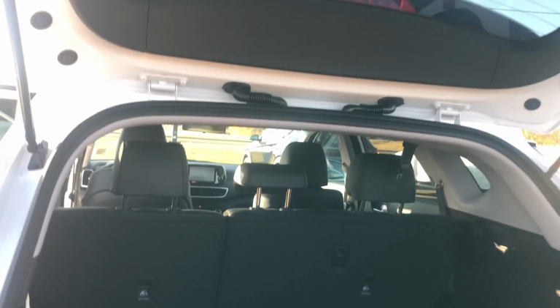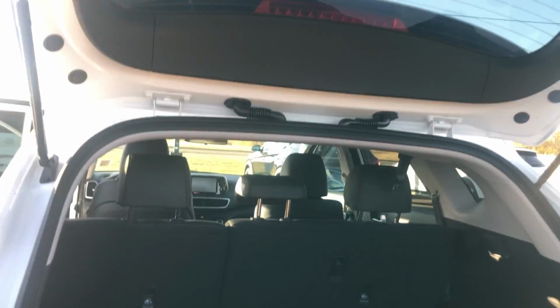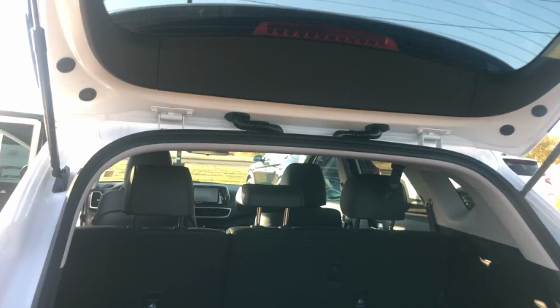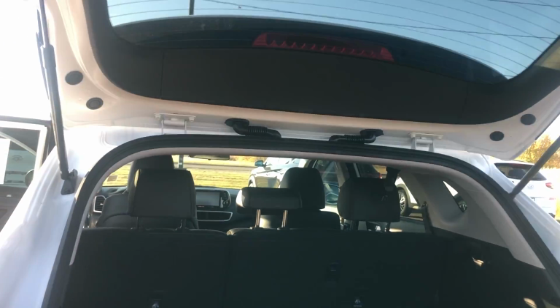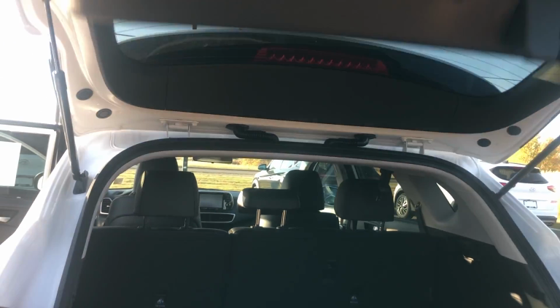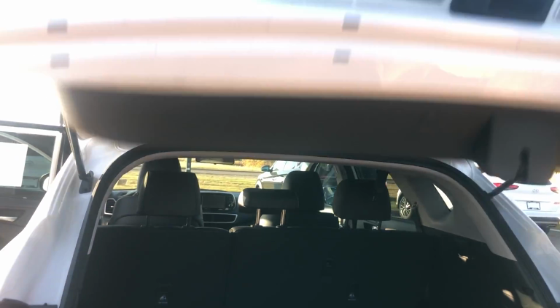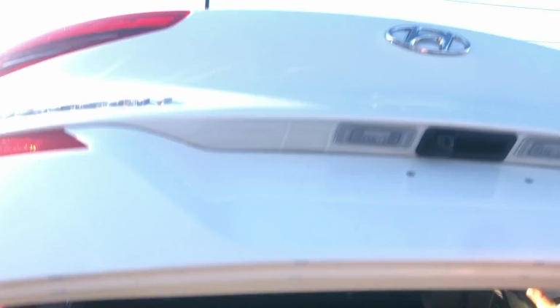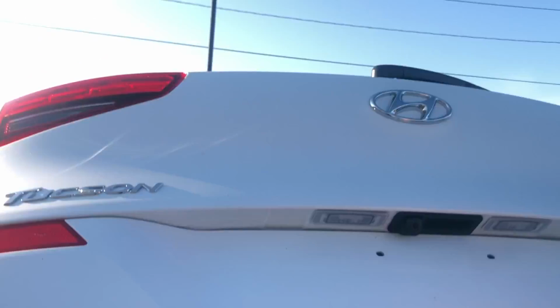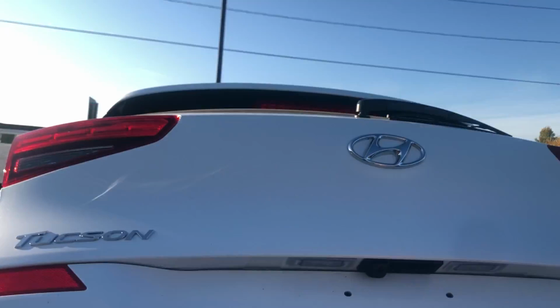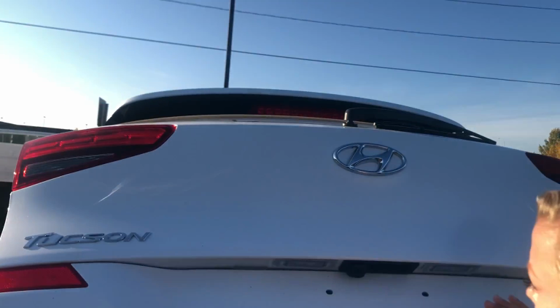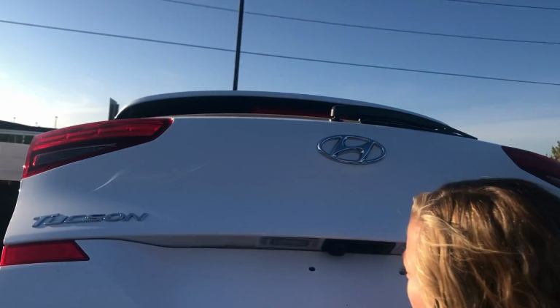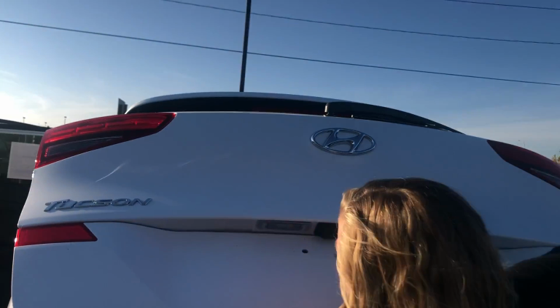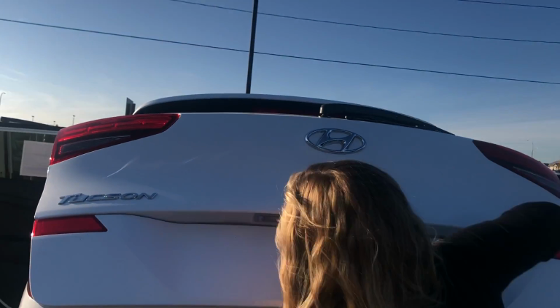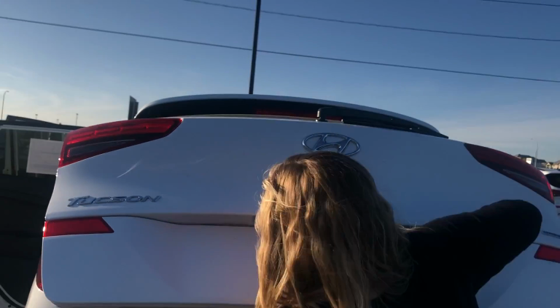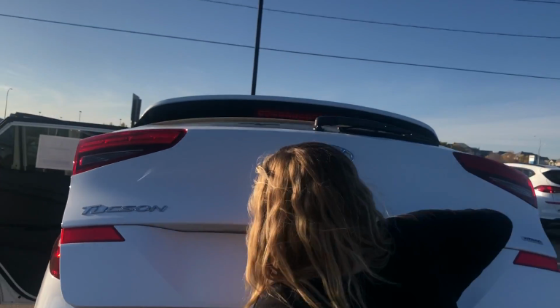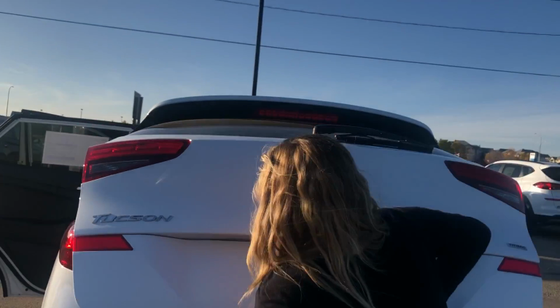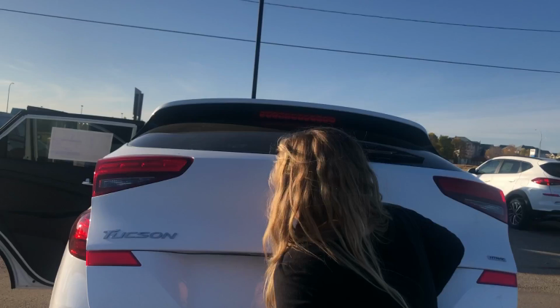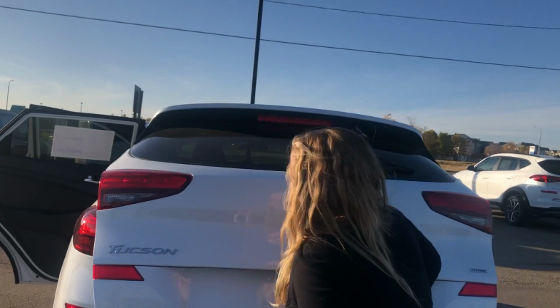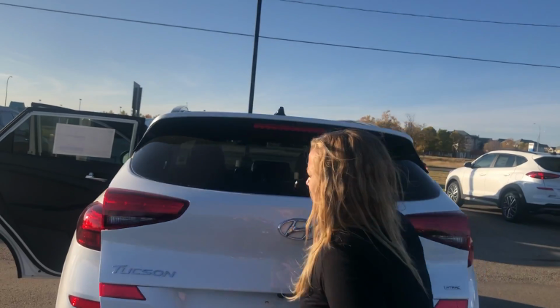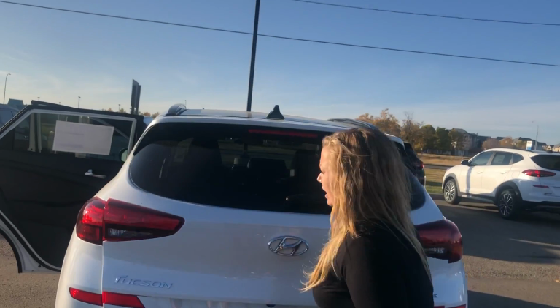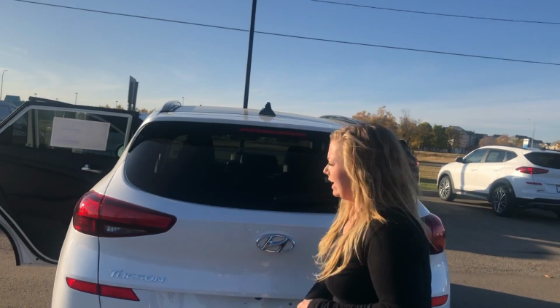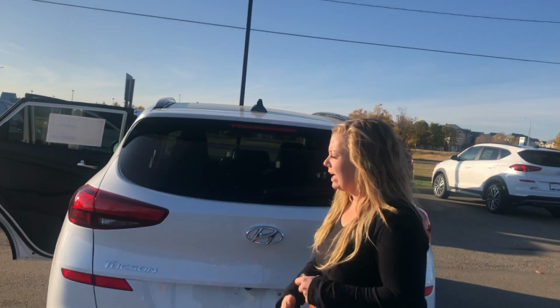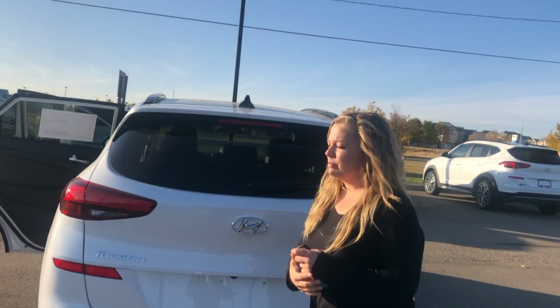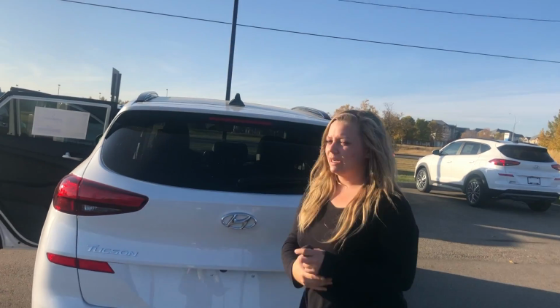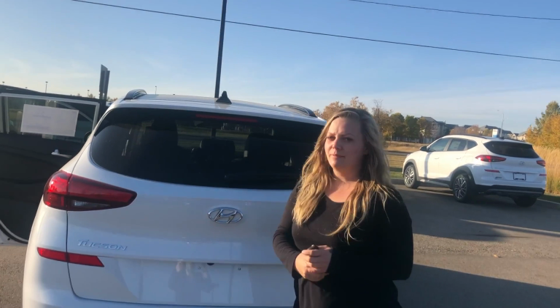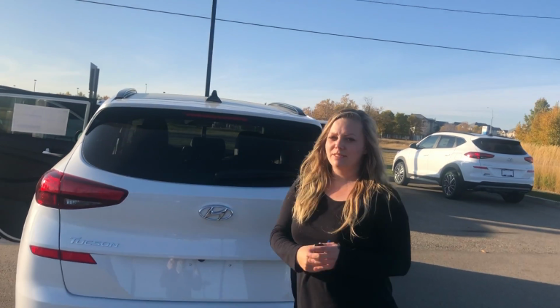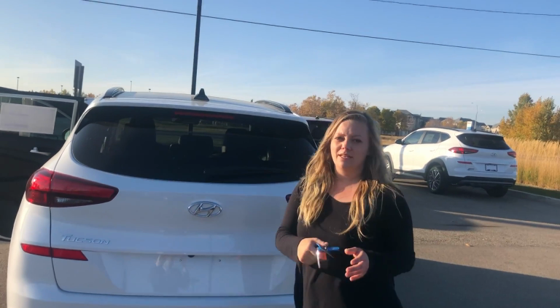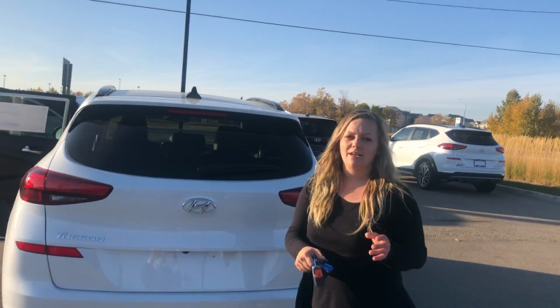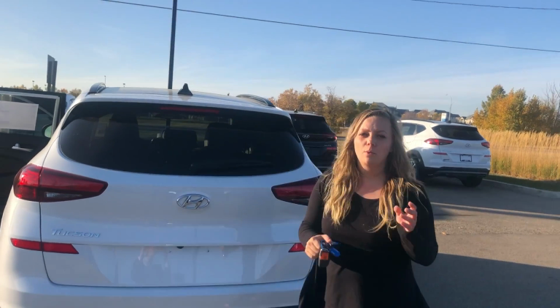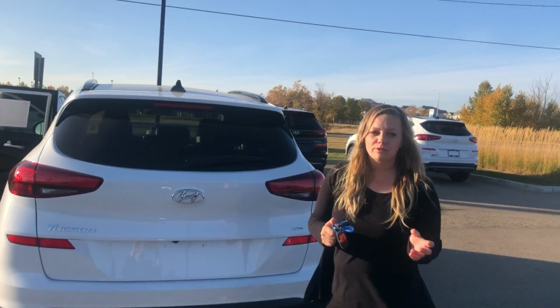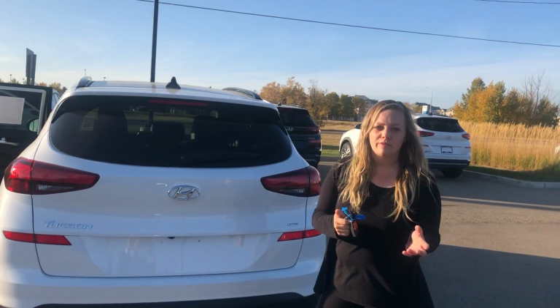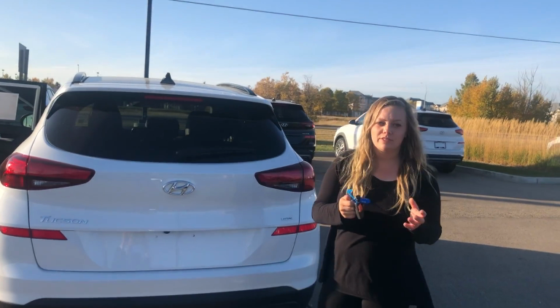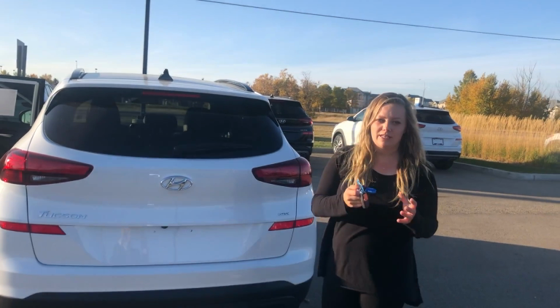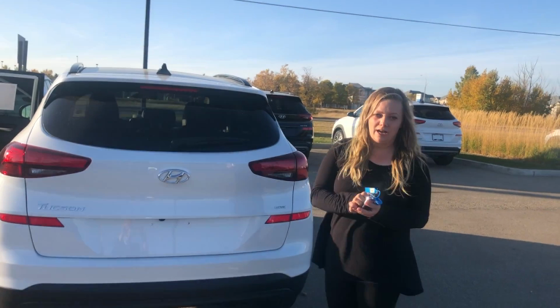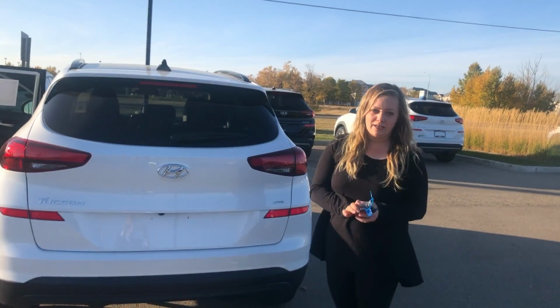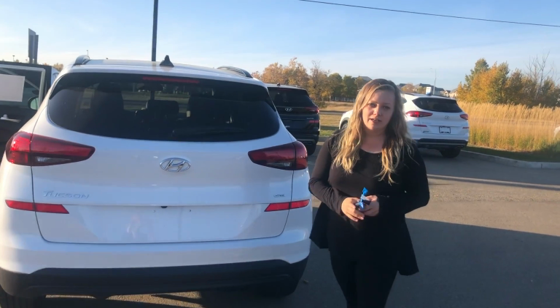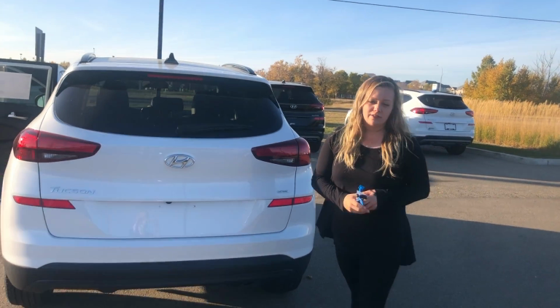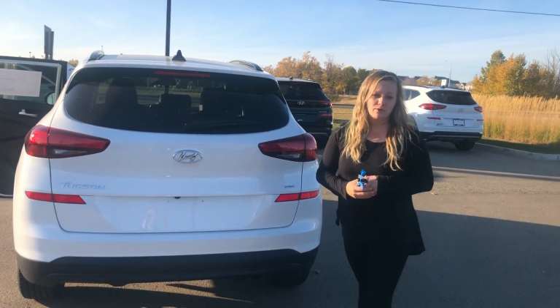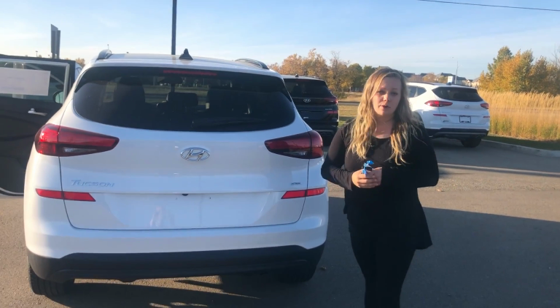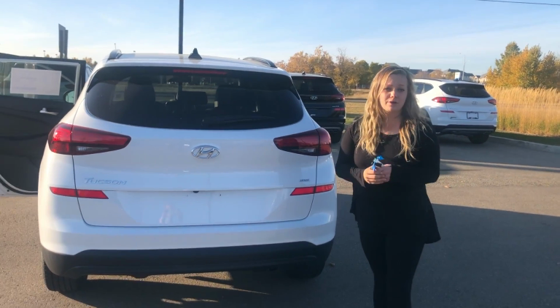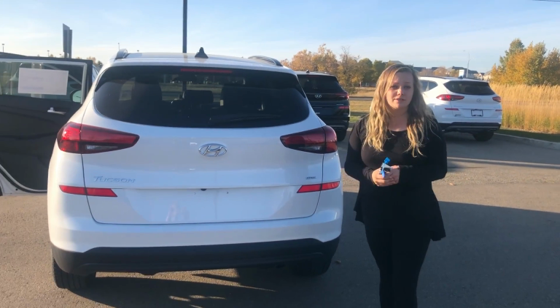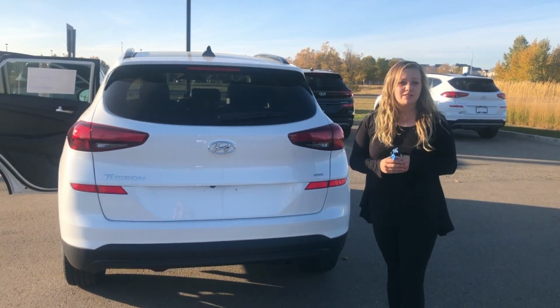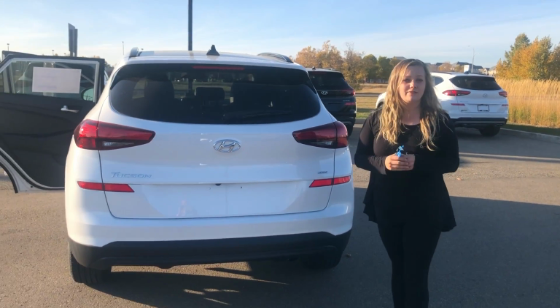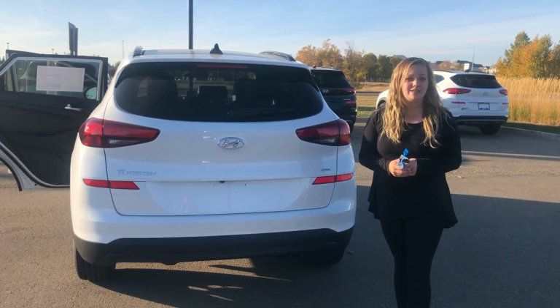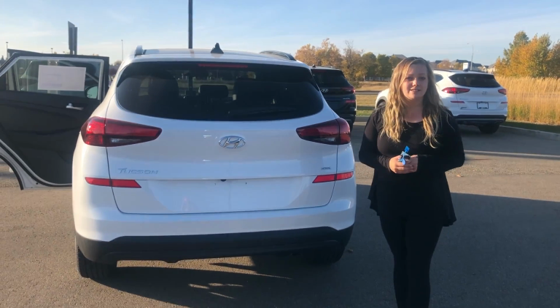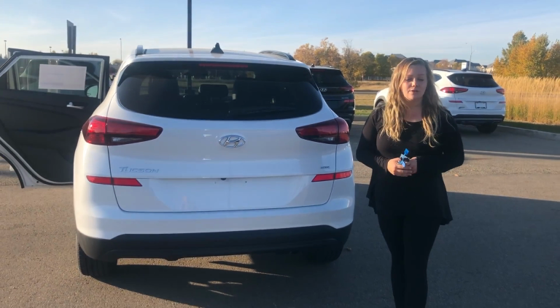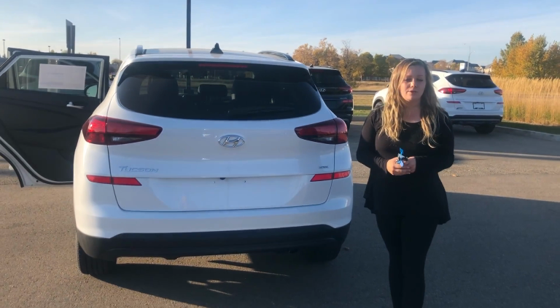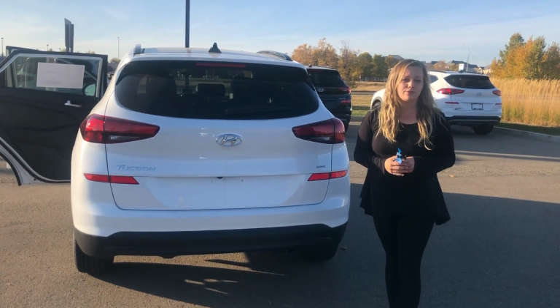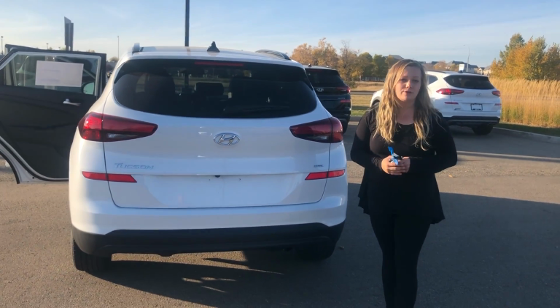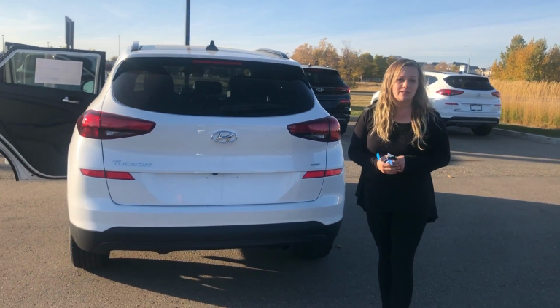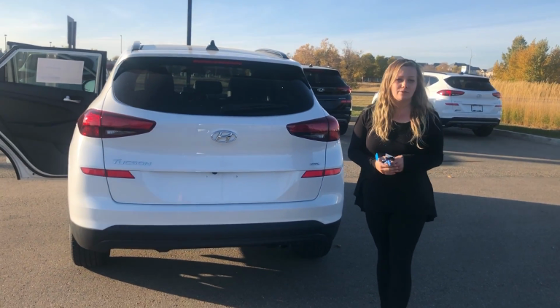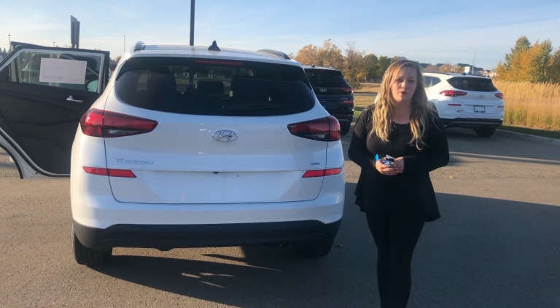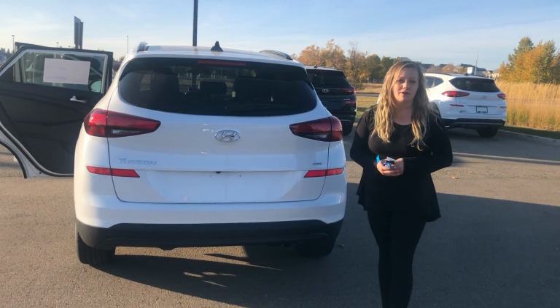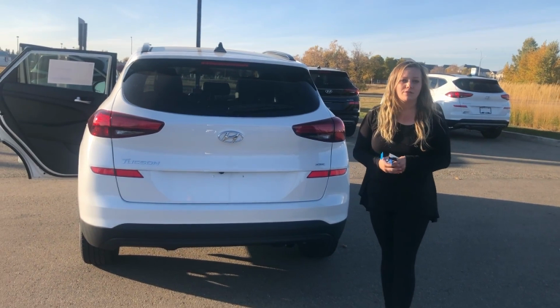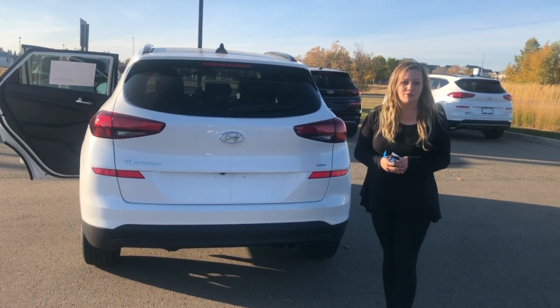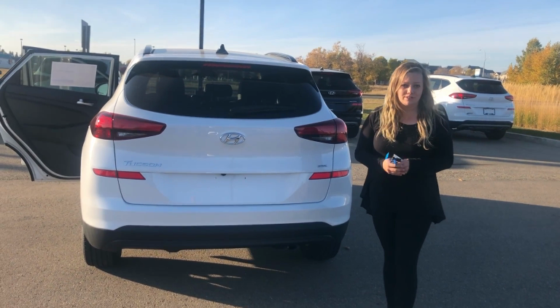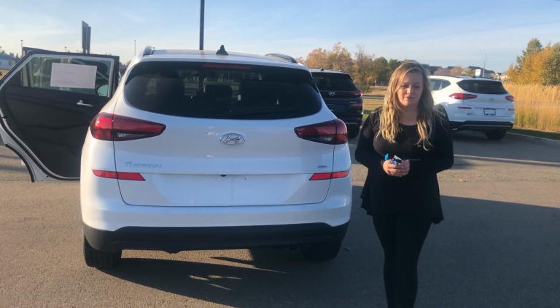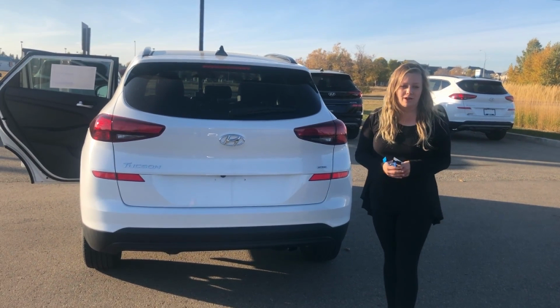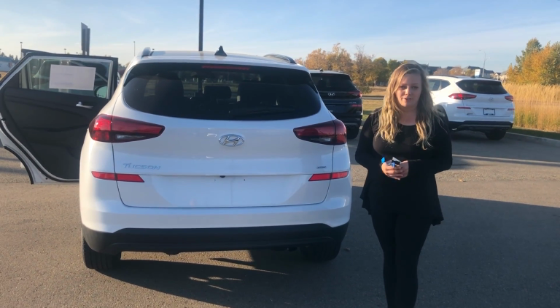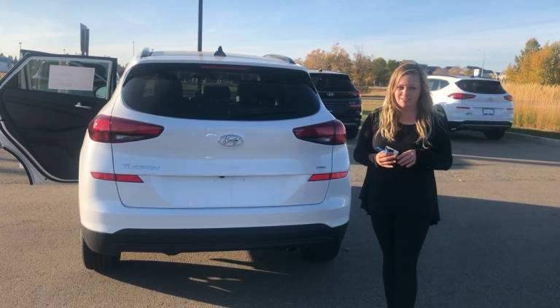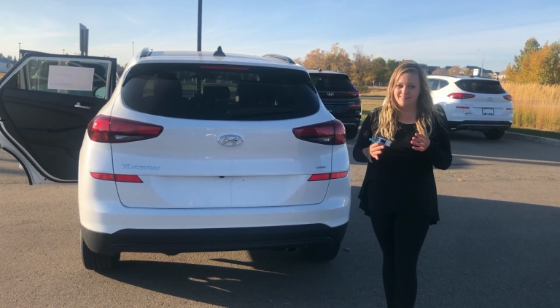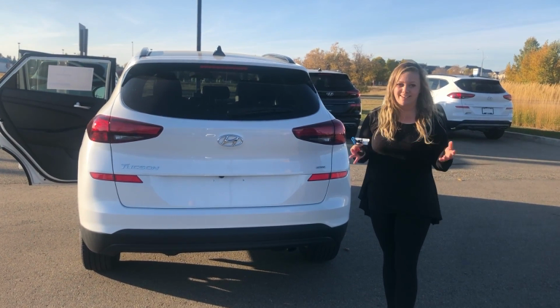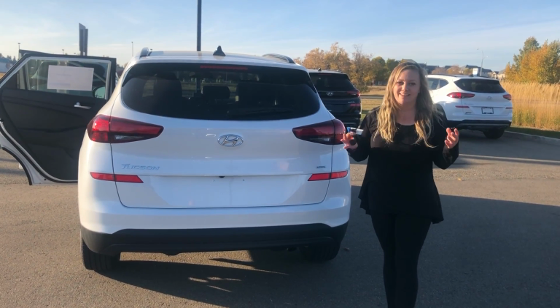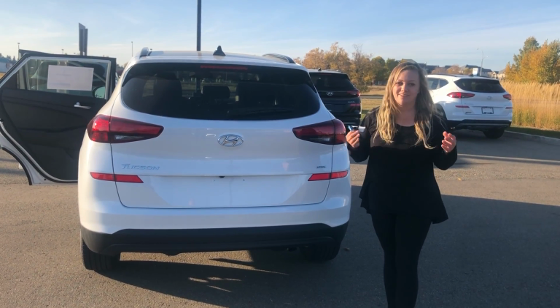I would love to show you this vehicle in person. Again, my name is Danielle with River City Hyundai. The phone number here is 780-371-3700. Thank you.